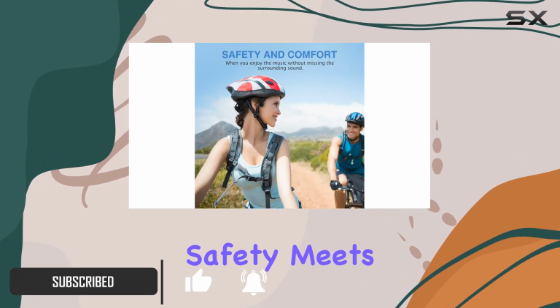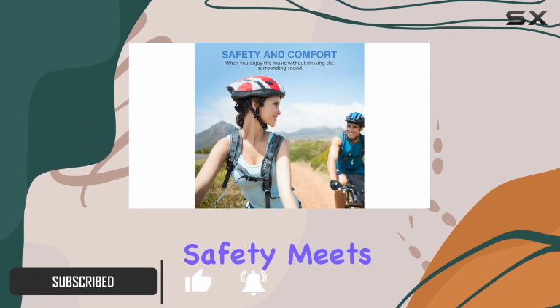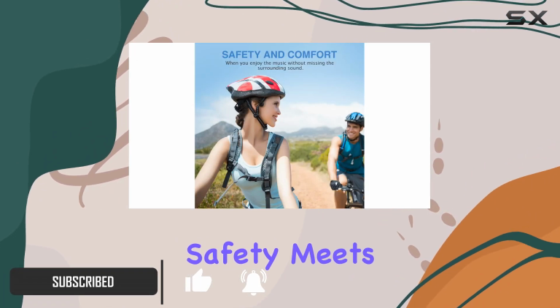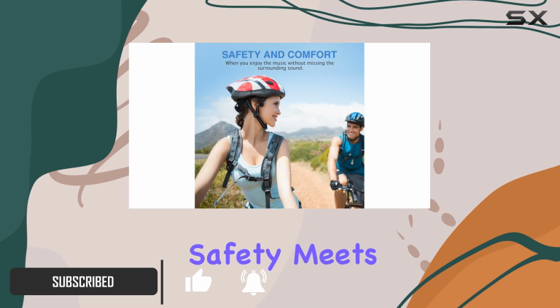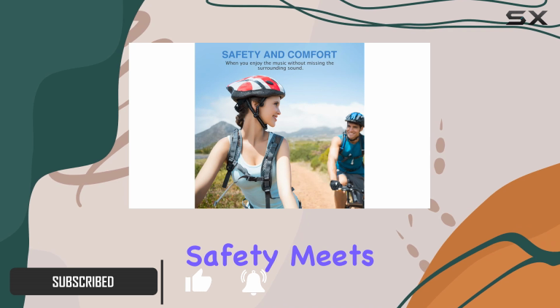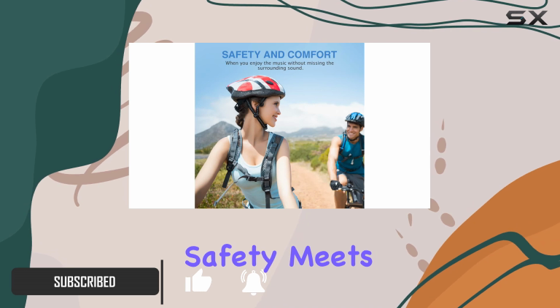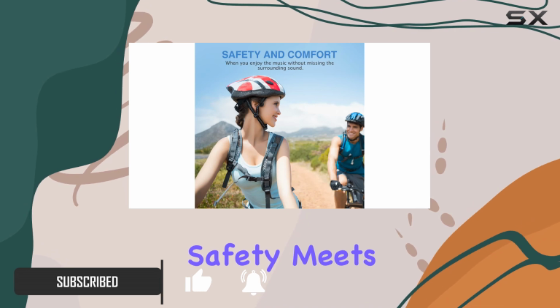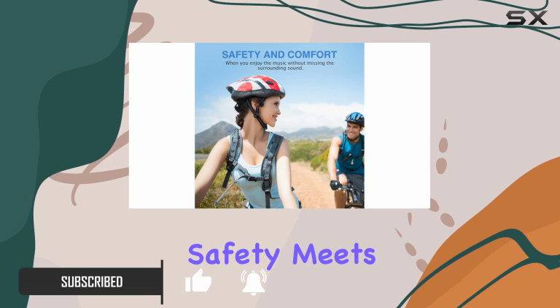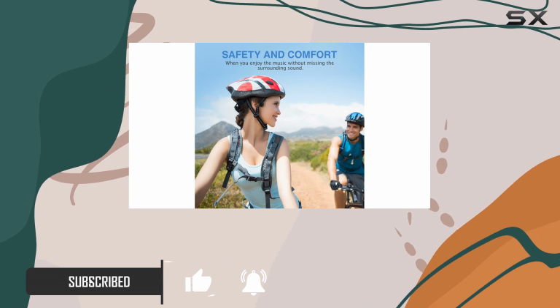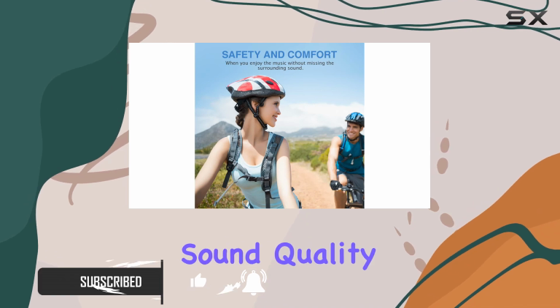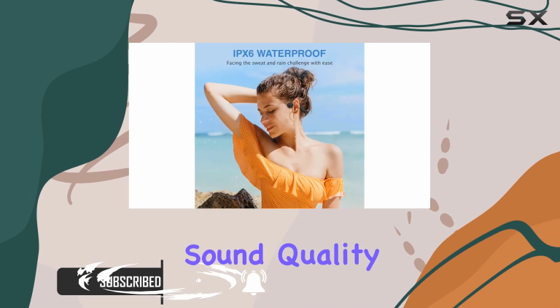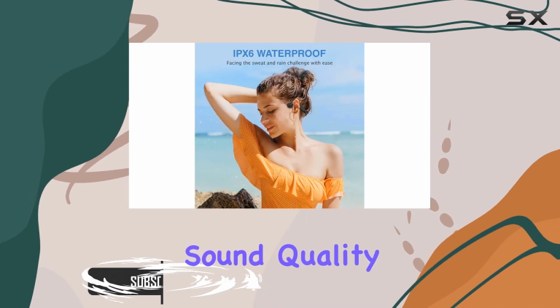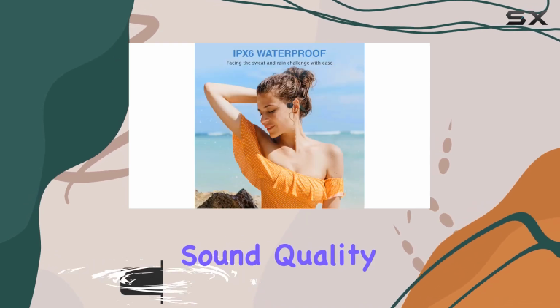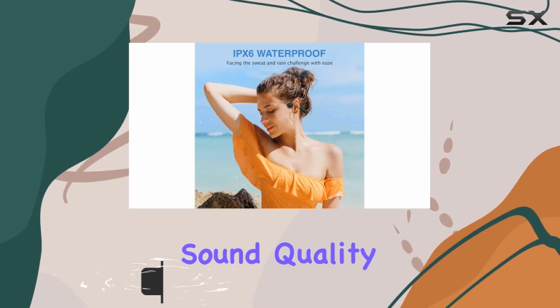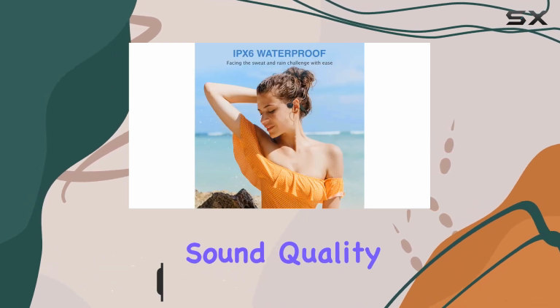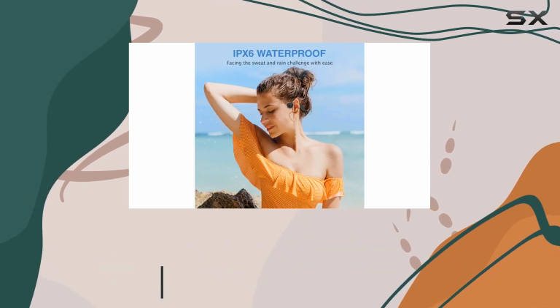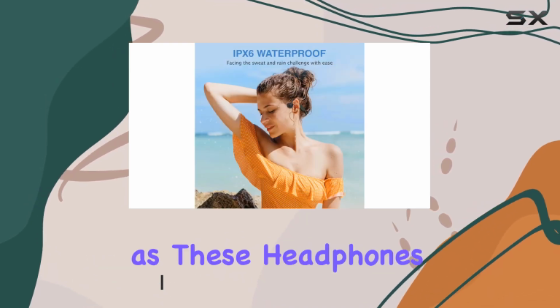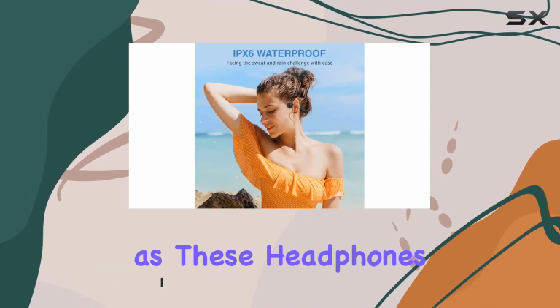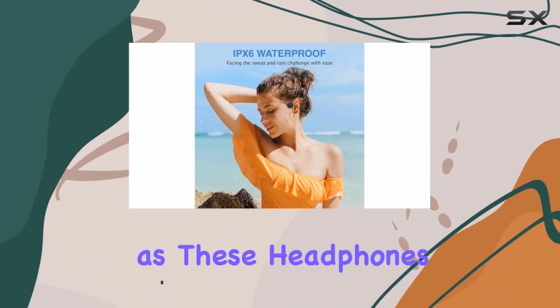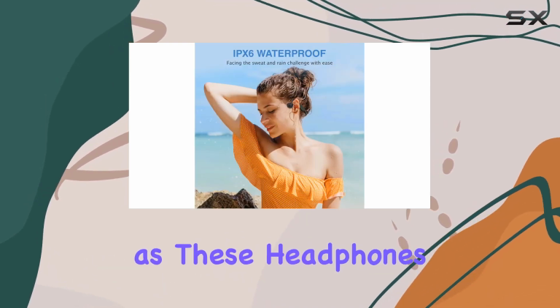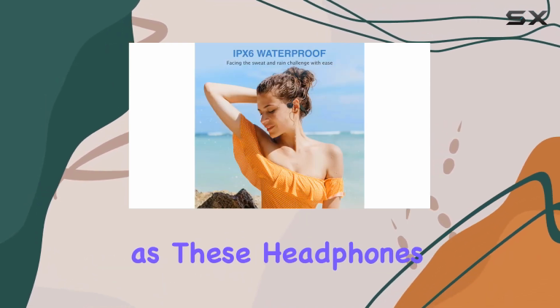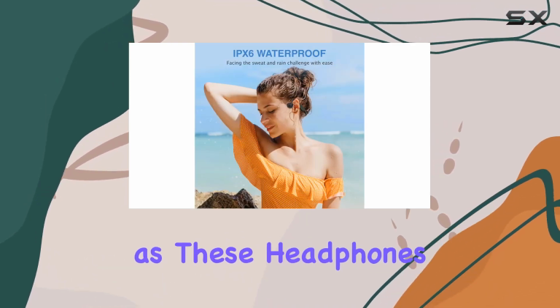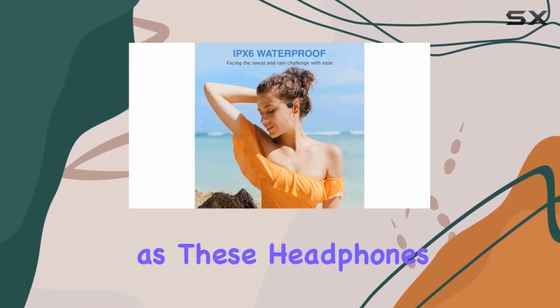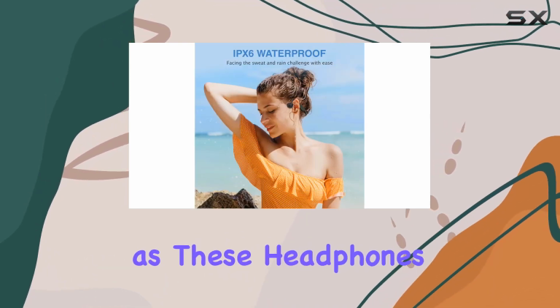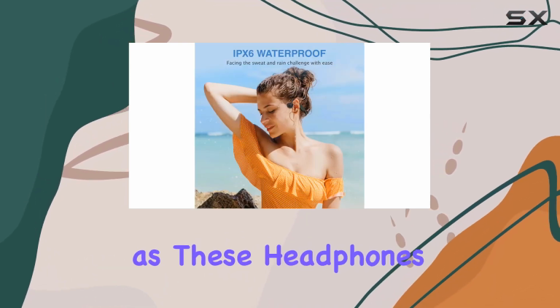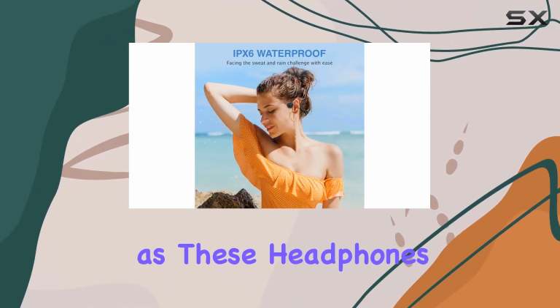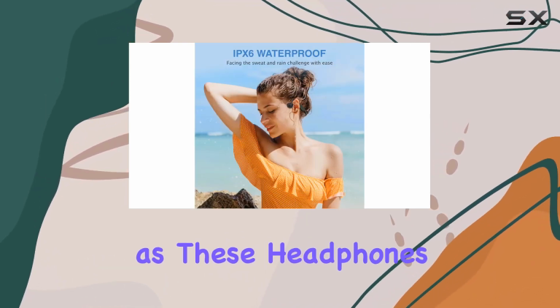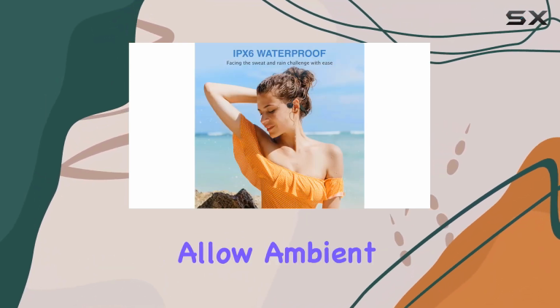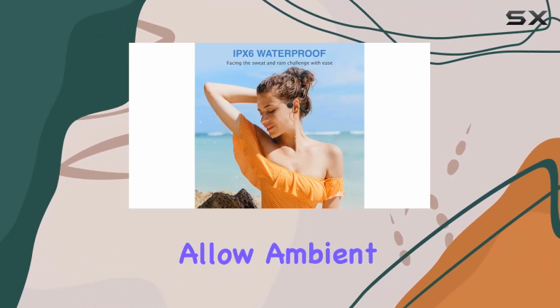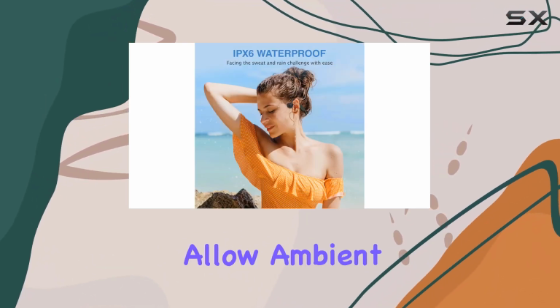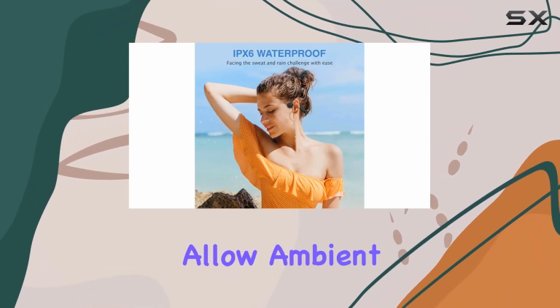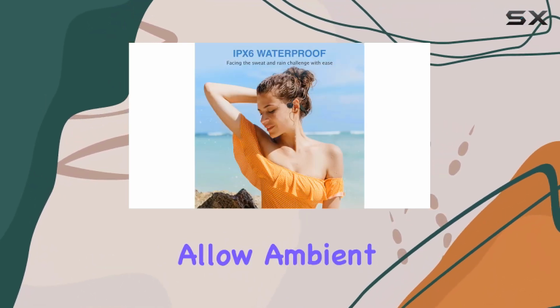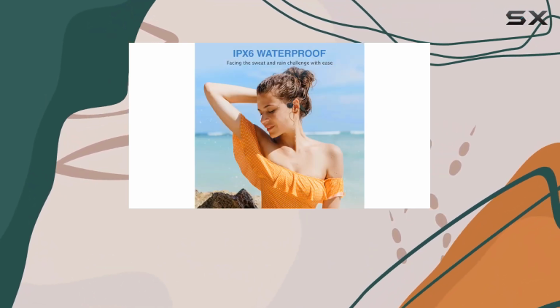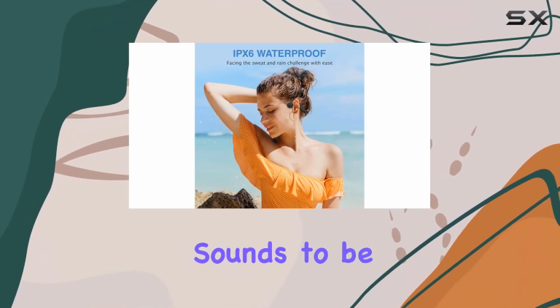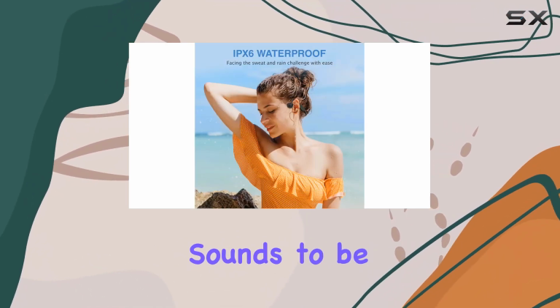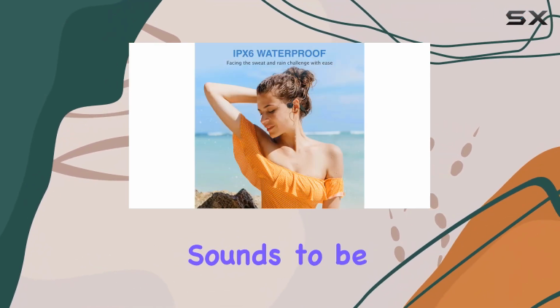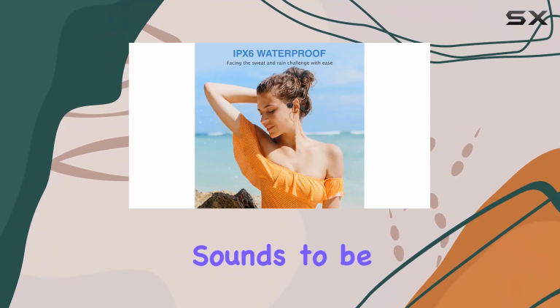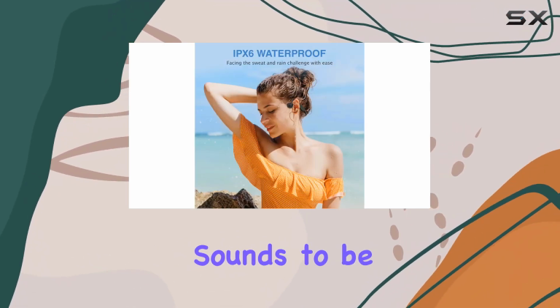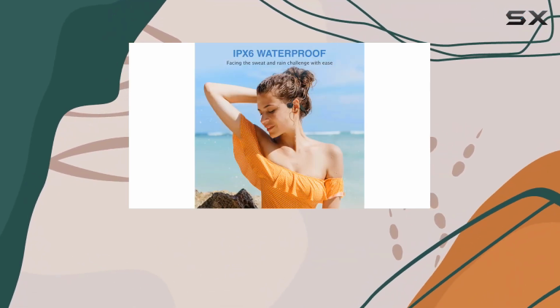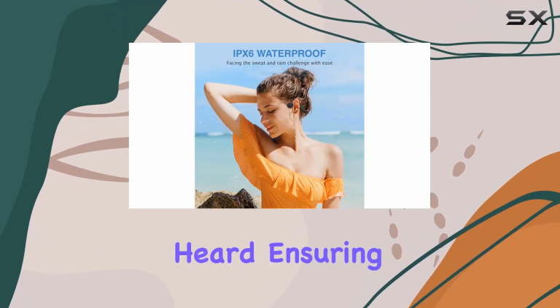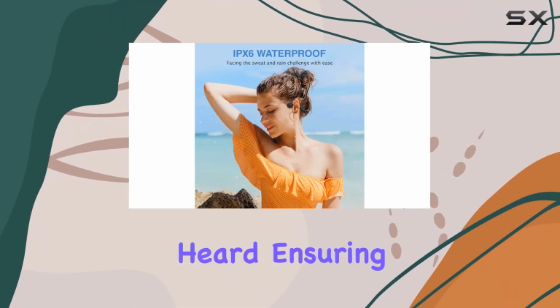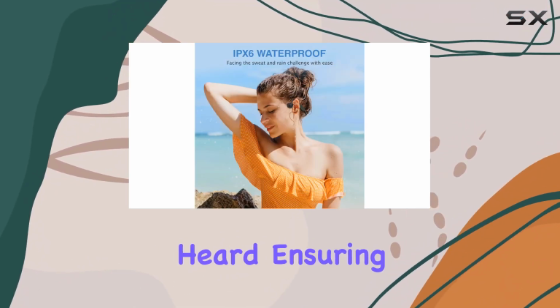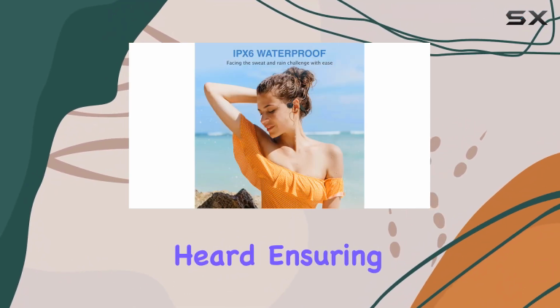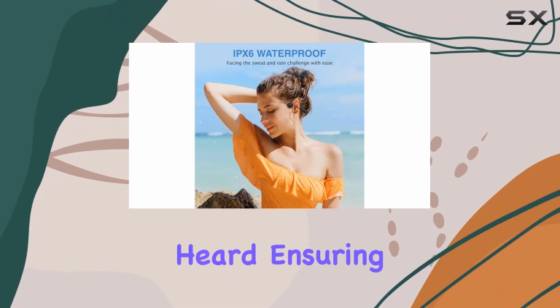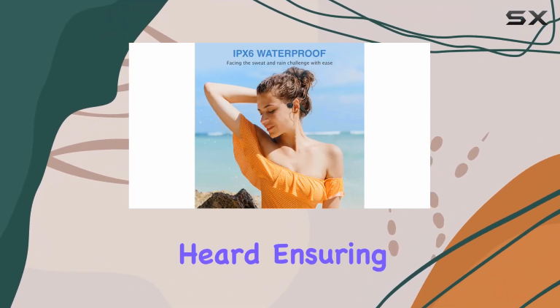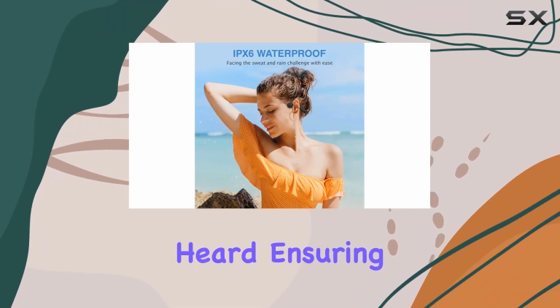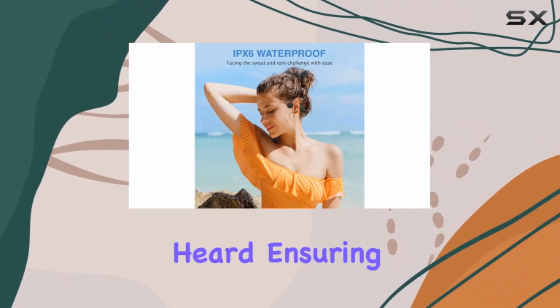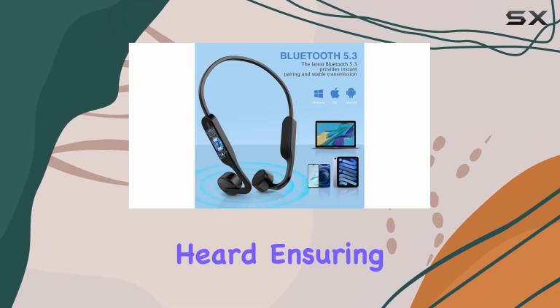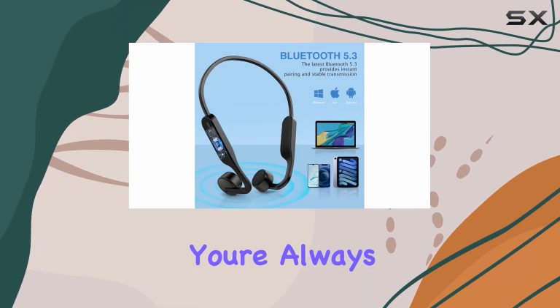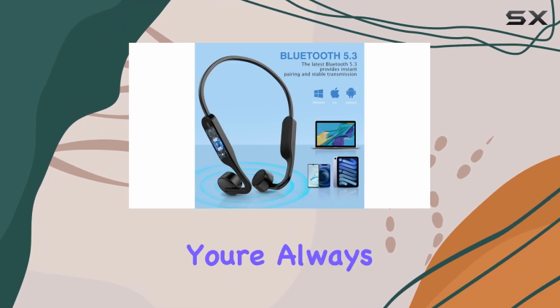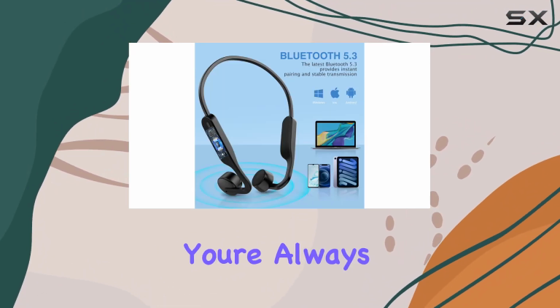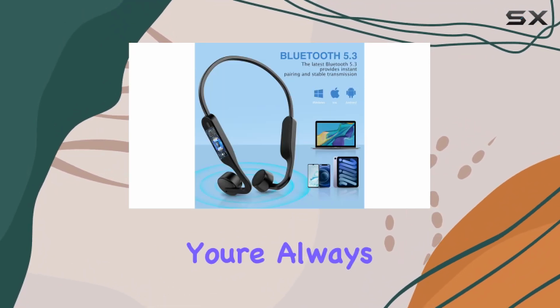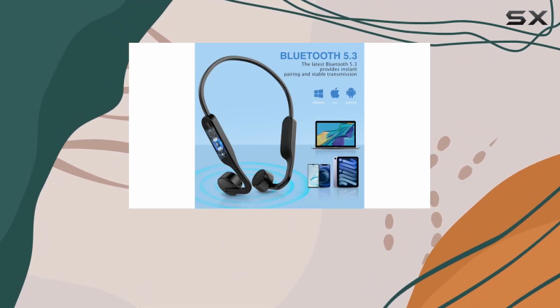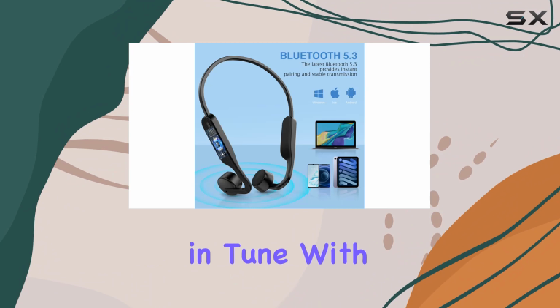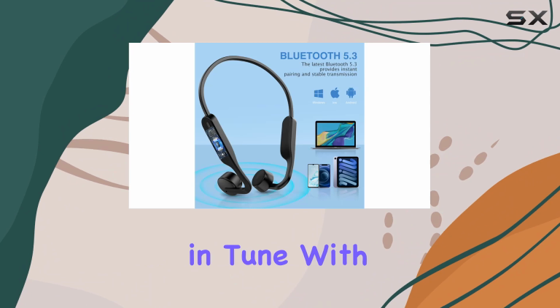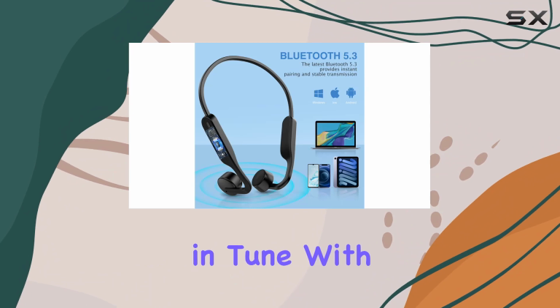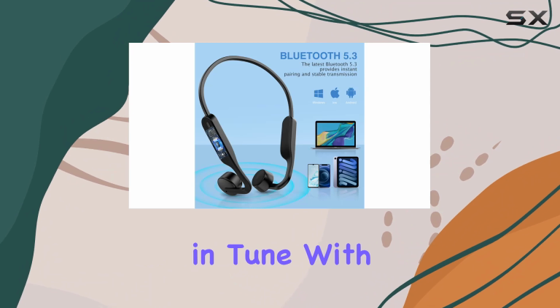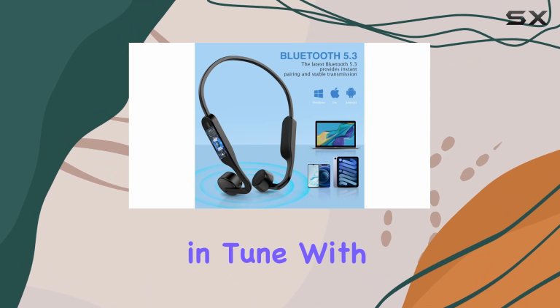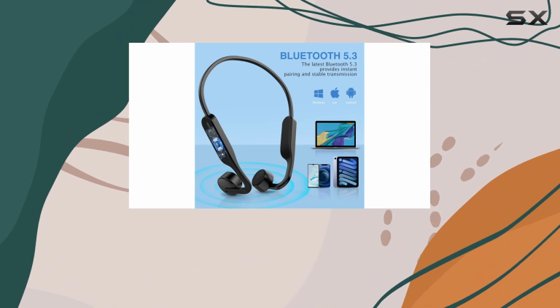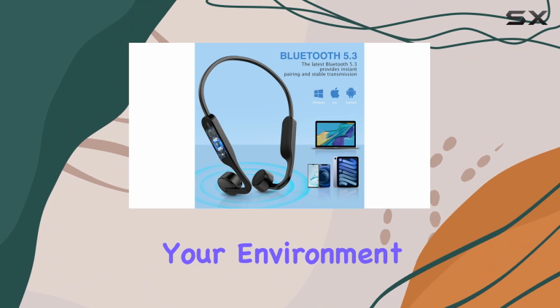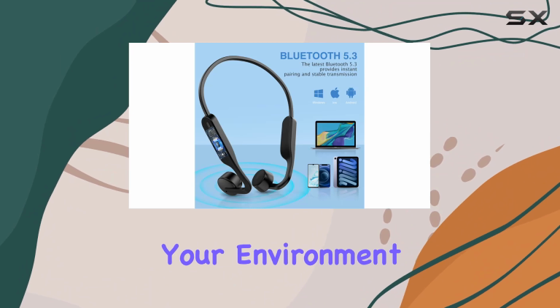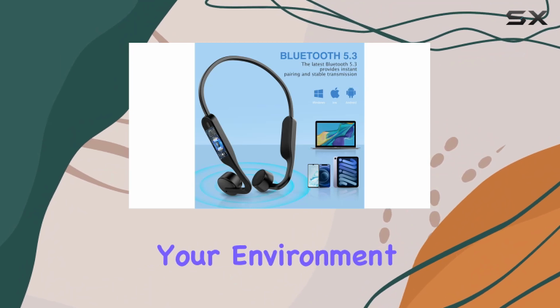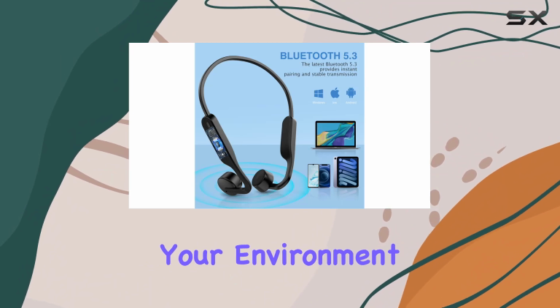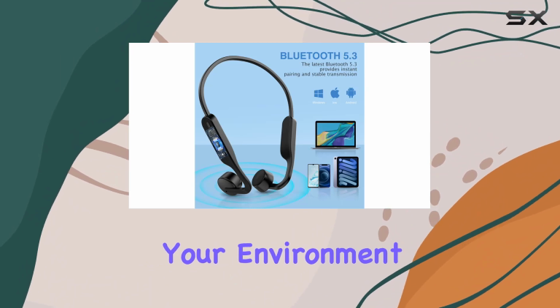Safety meets sound quality, as these headphones allow ambient sounds to be heard, ensuring you're always in tune with your environment.